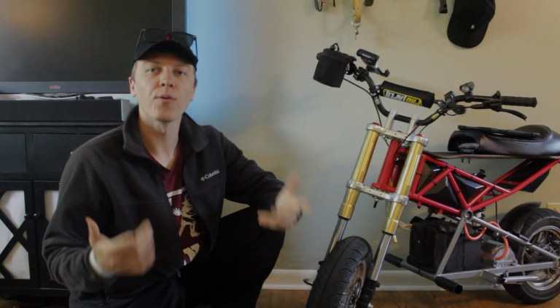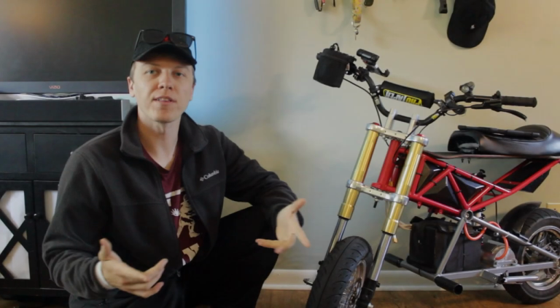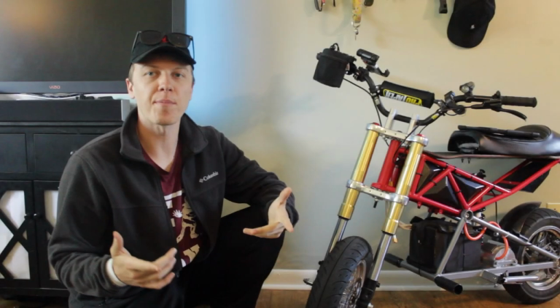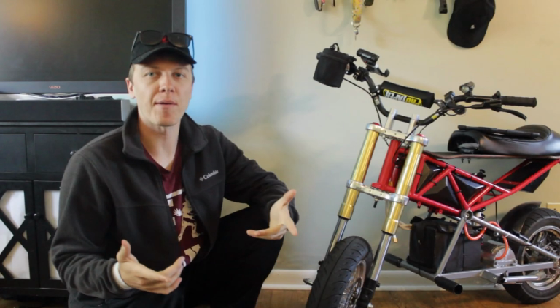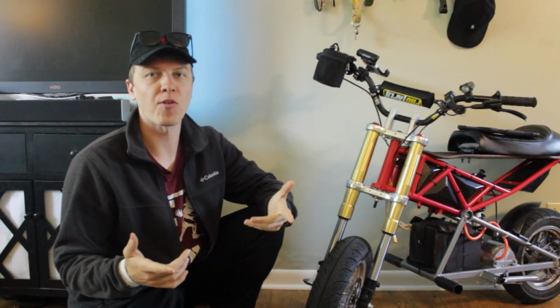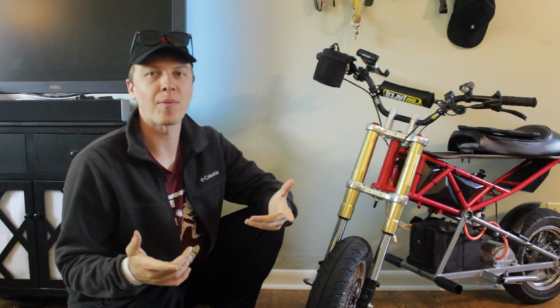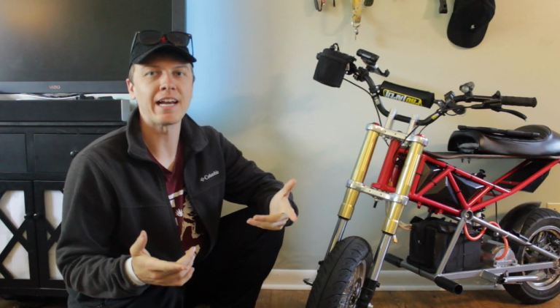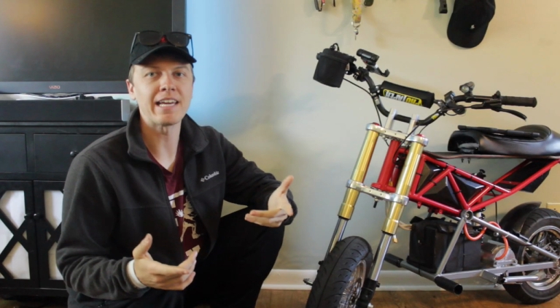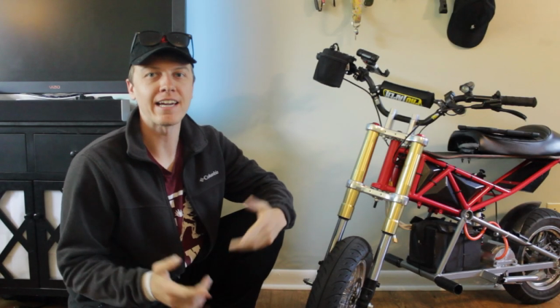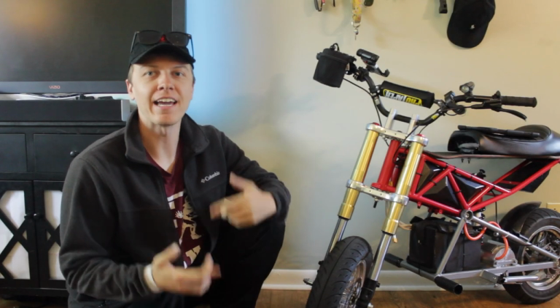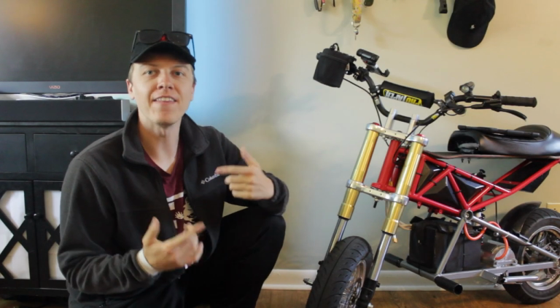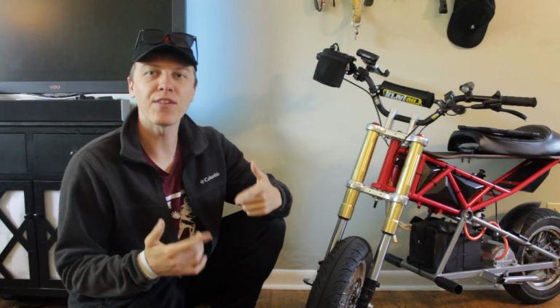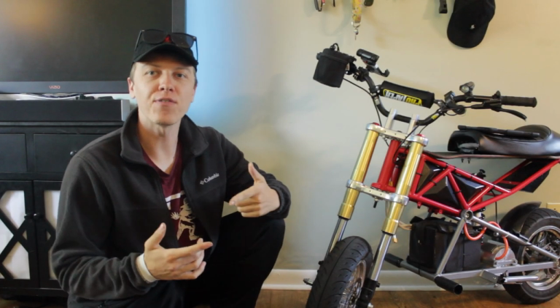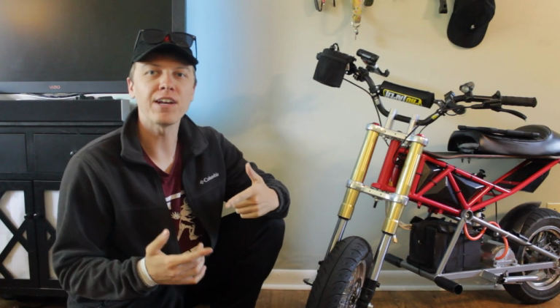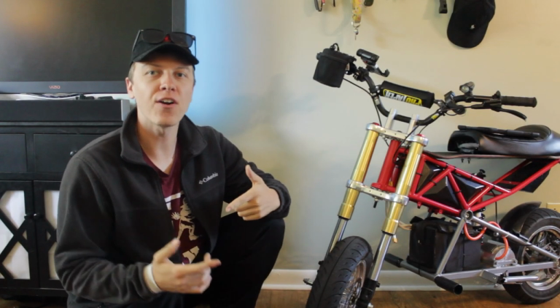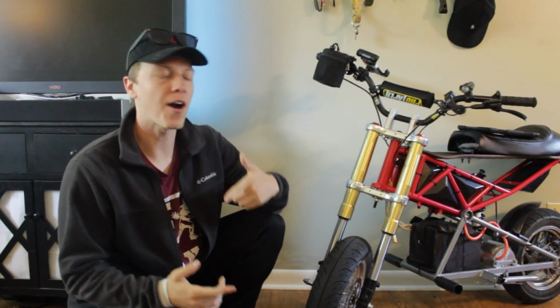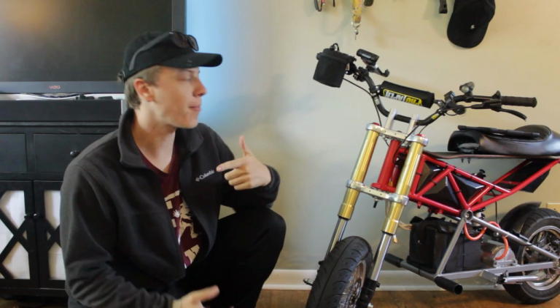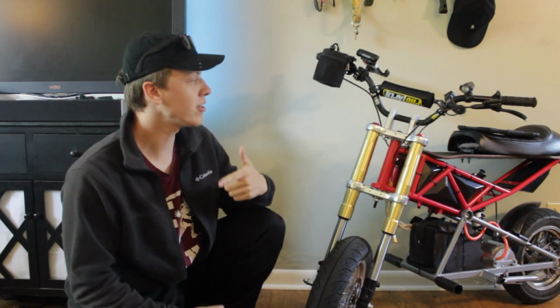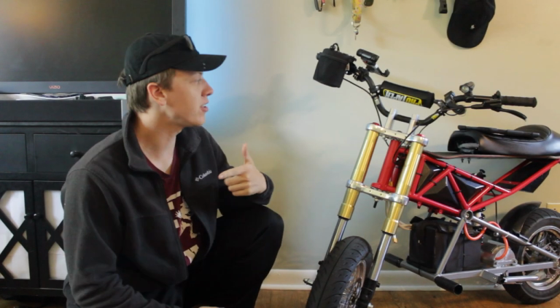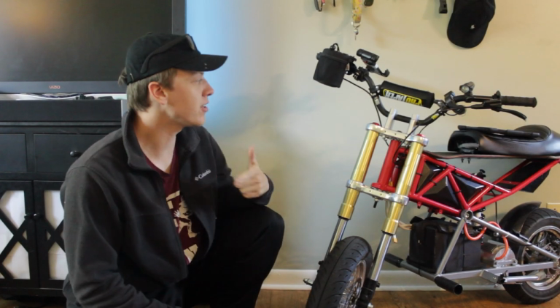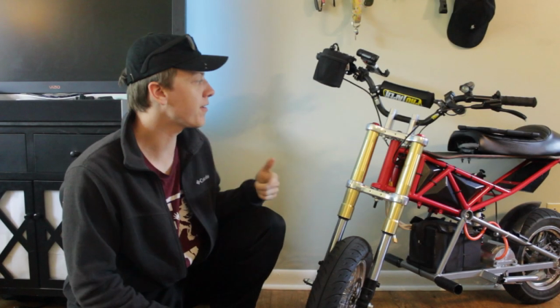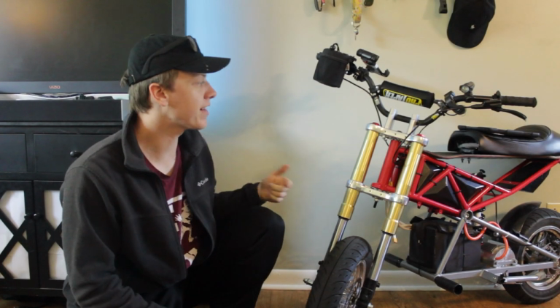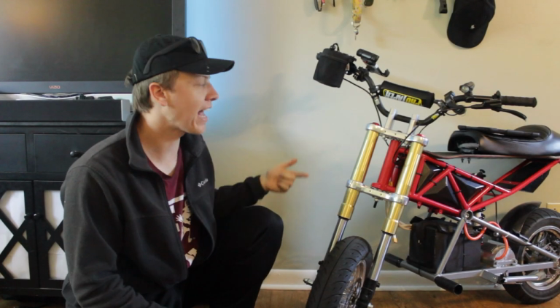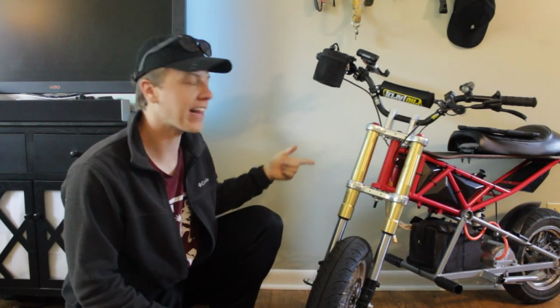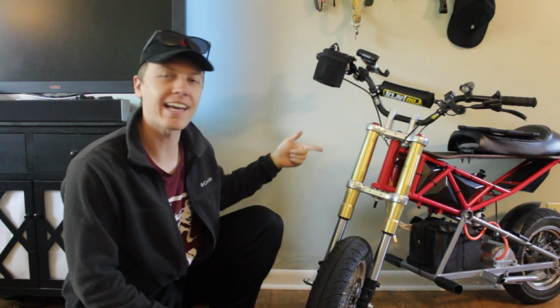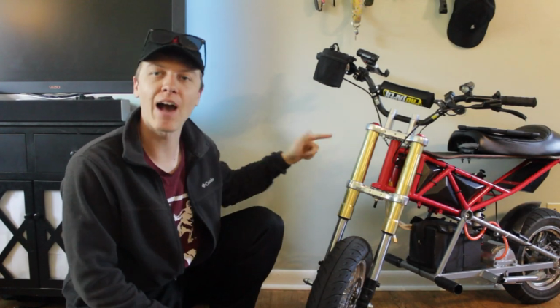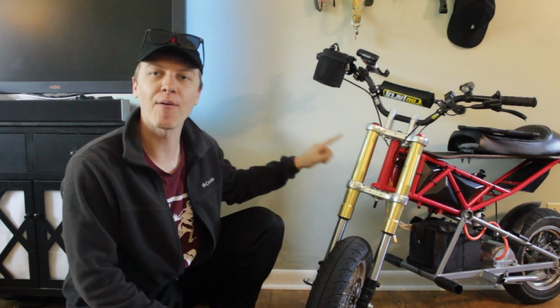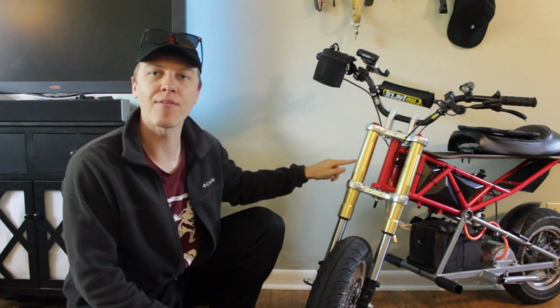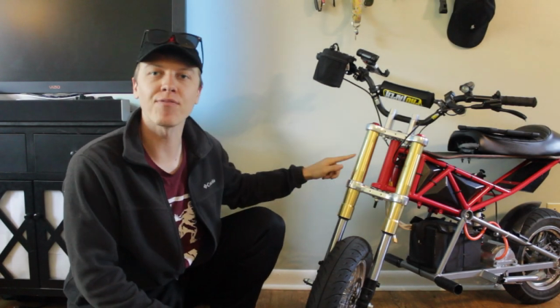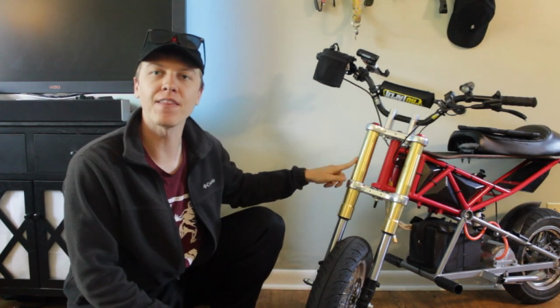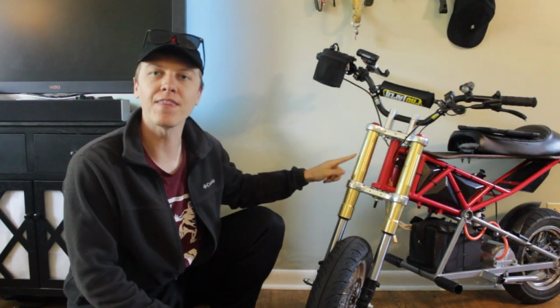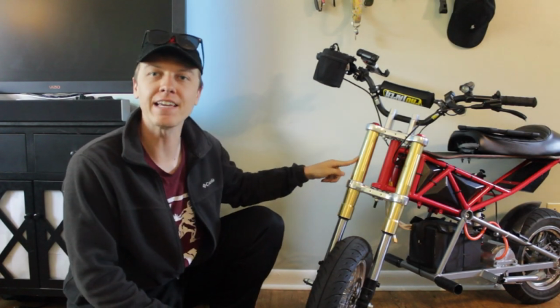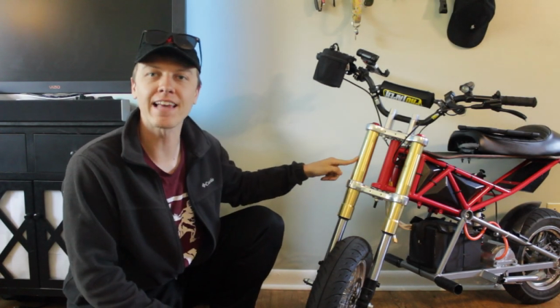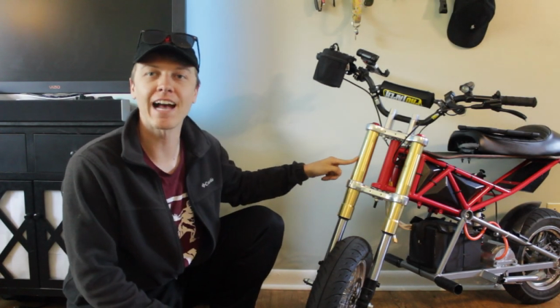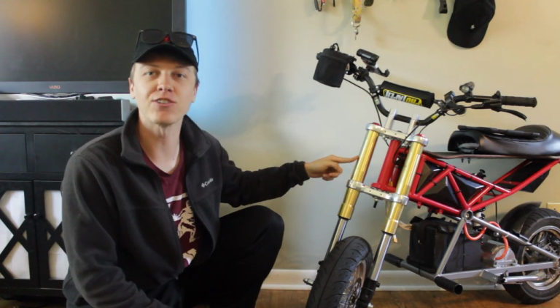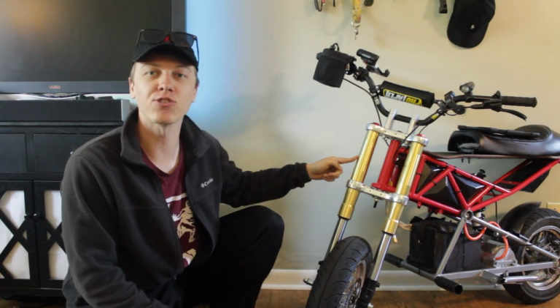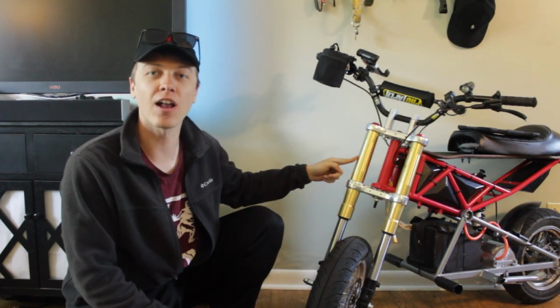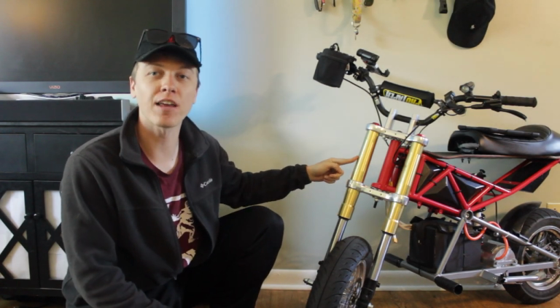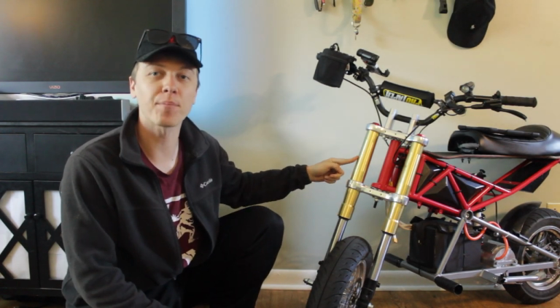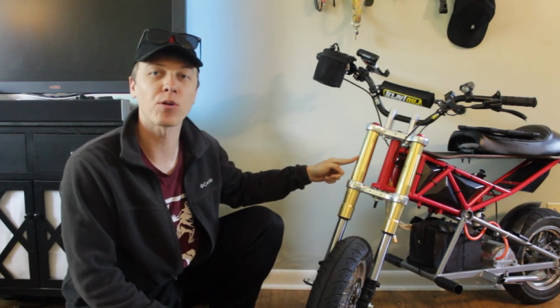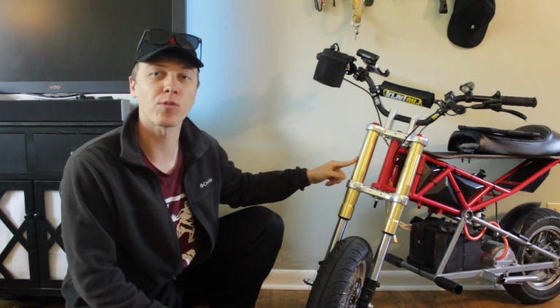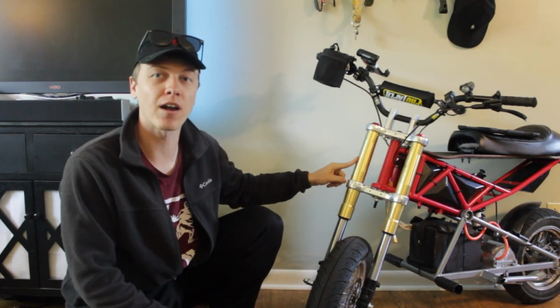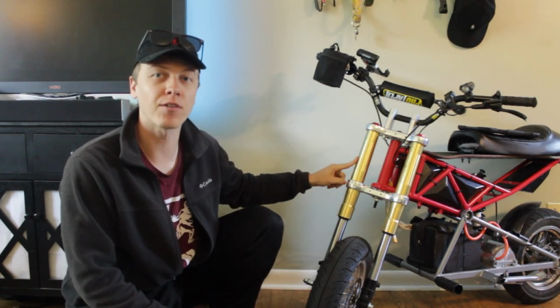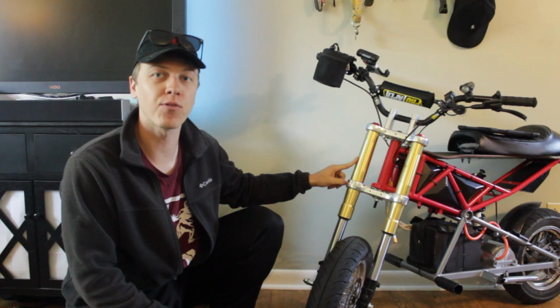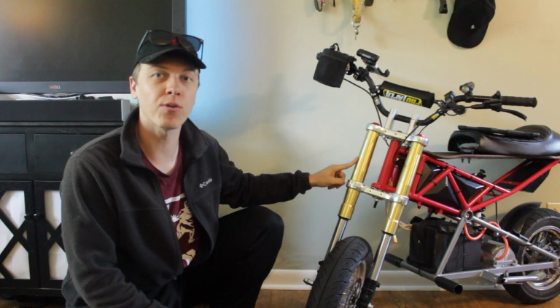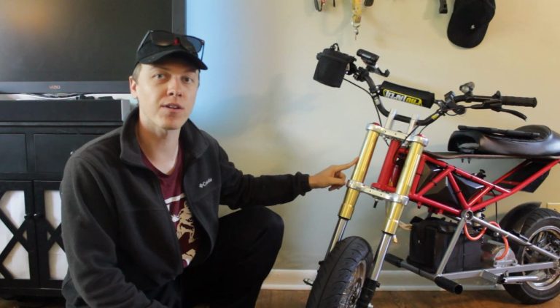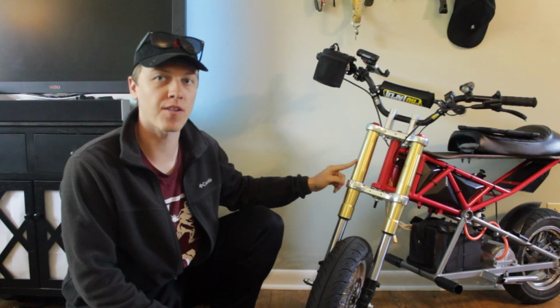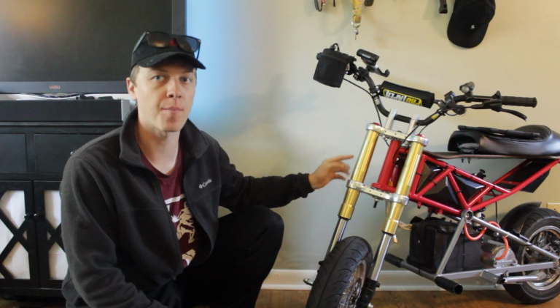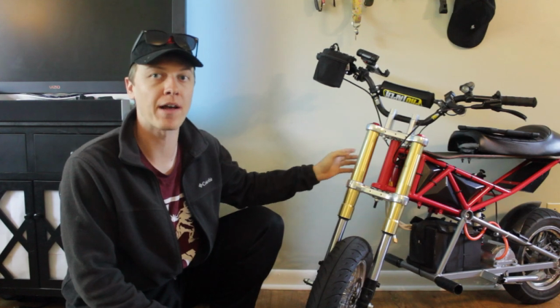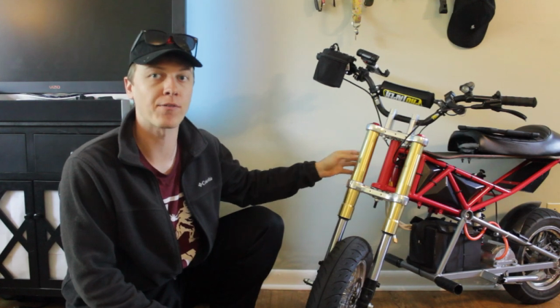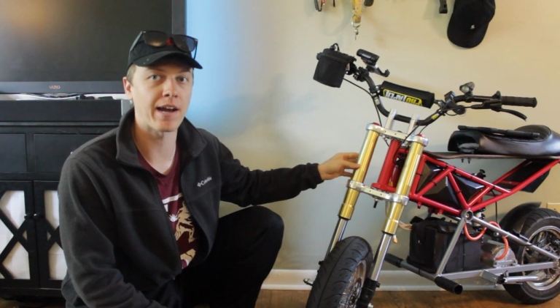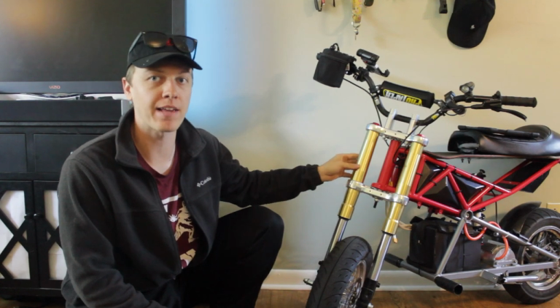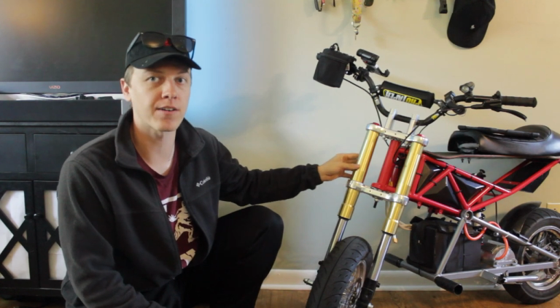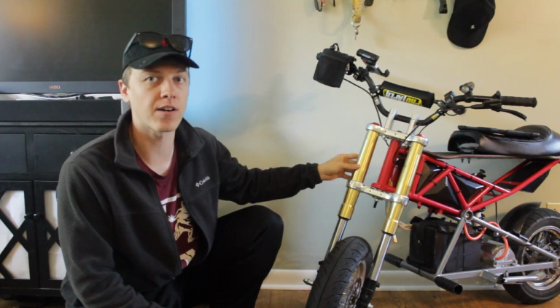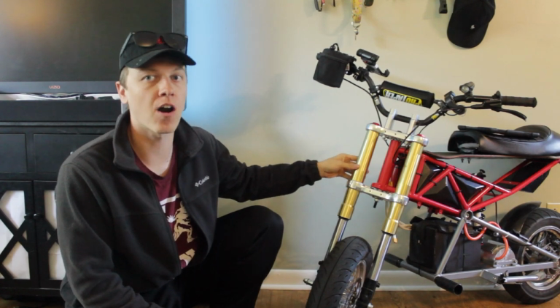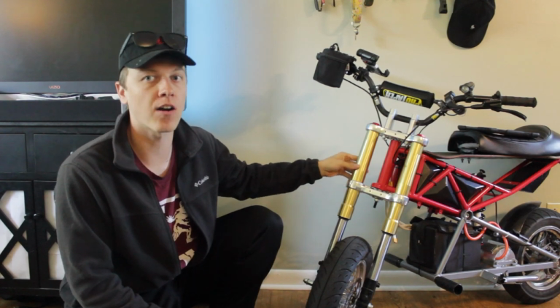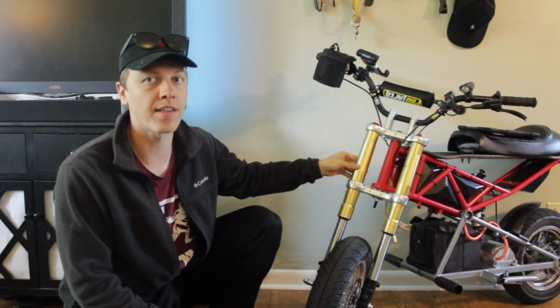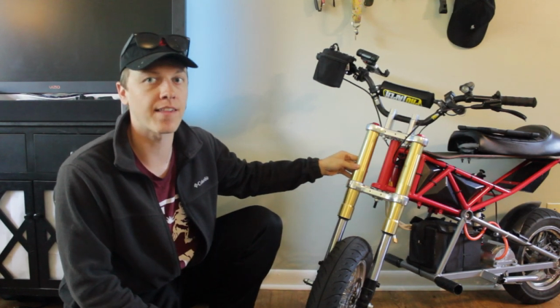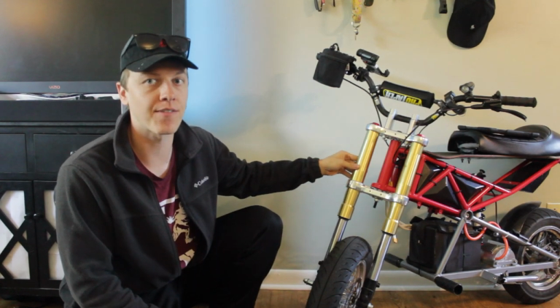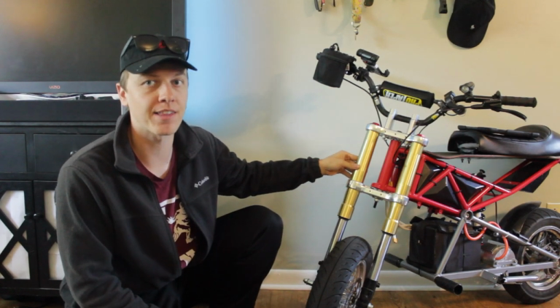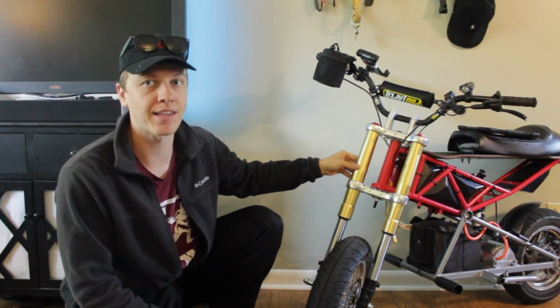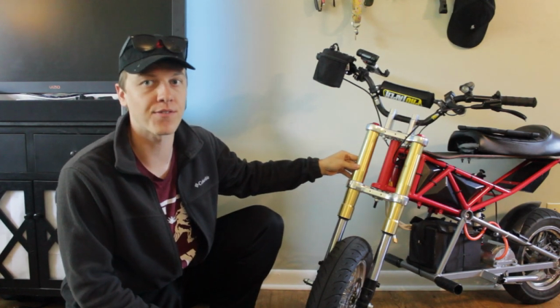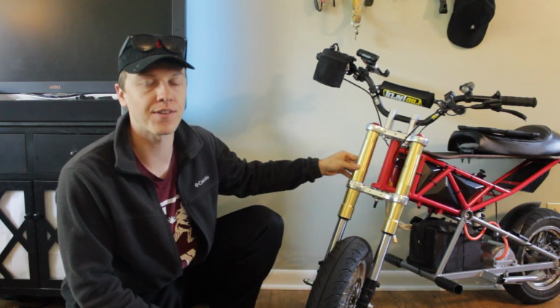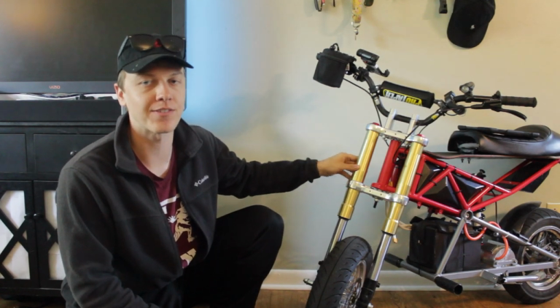What's up everybody. In this video I'm going to show you exactly how I fit these hydraulic Piranha forks on my Razer RSF 650.